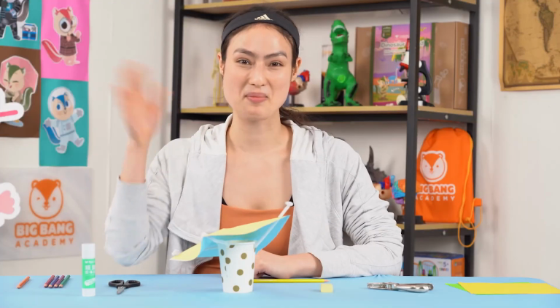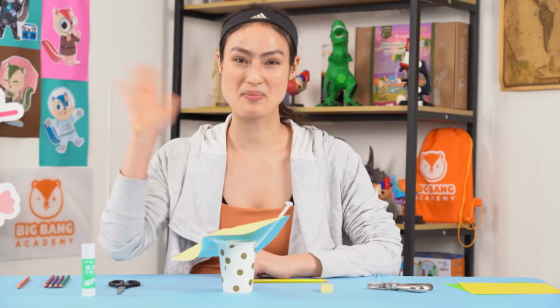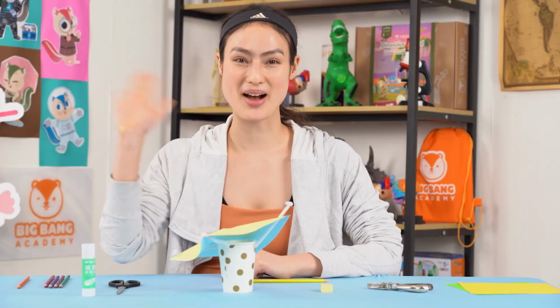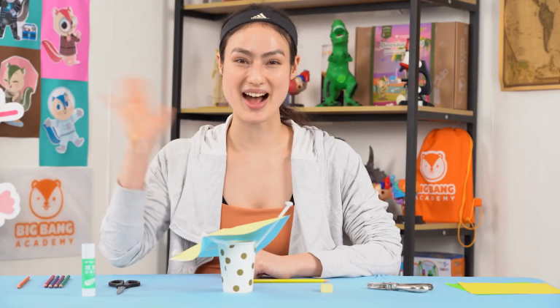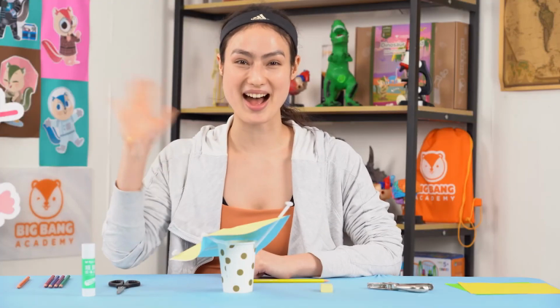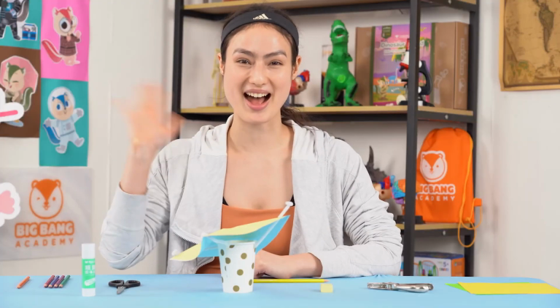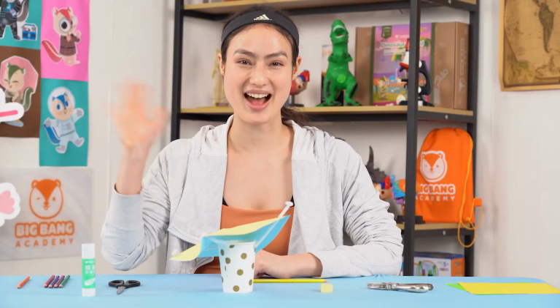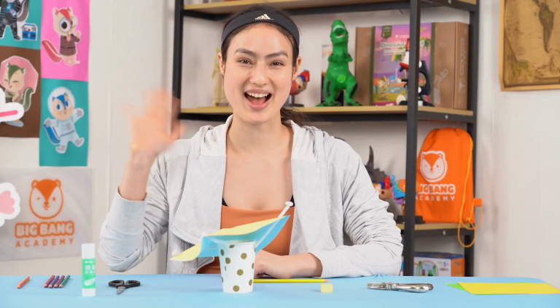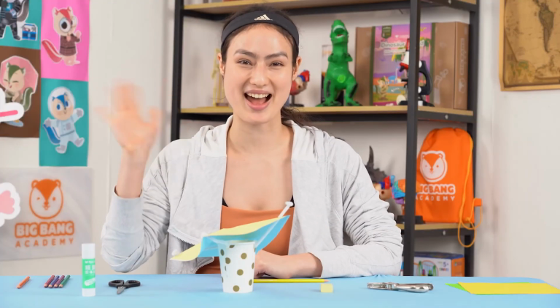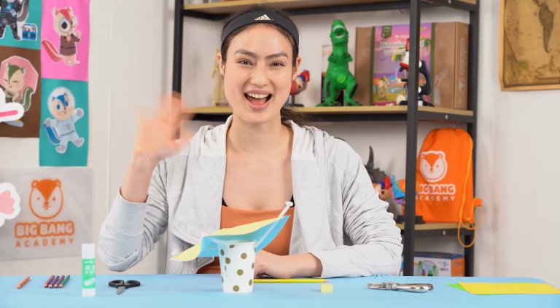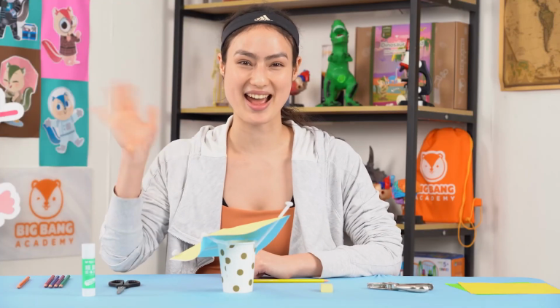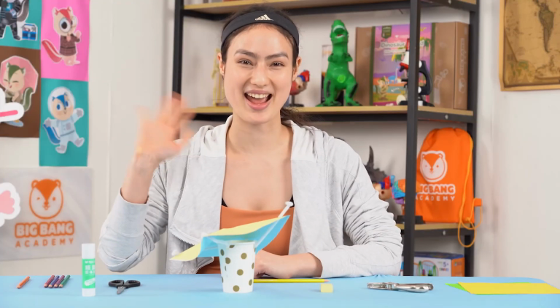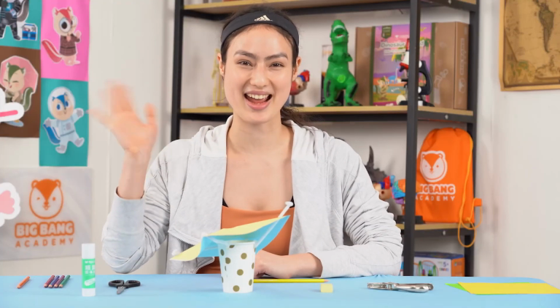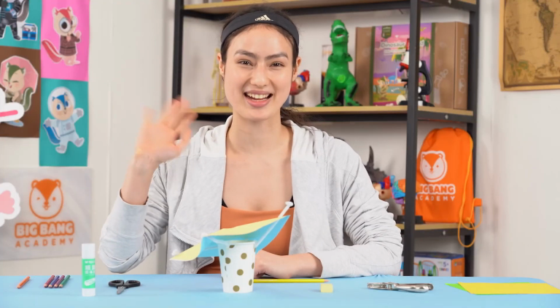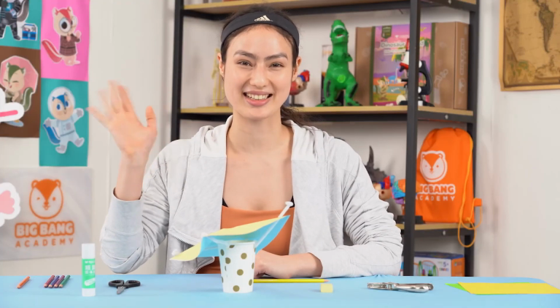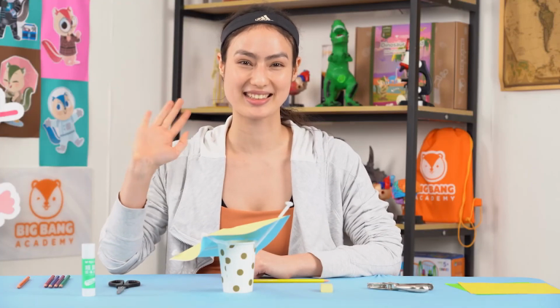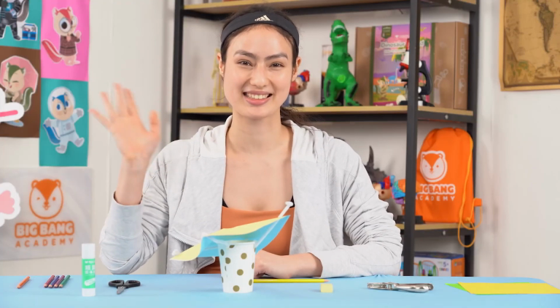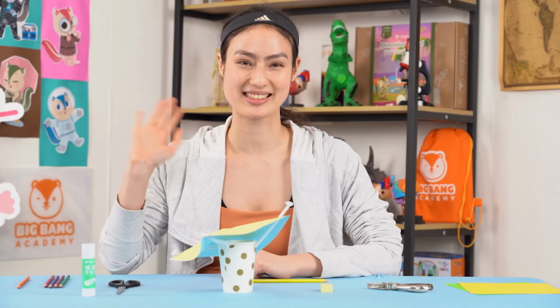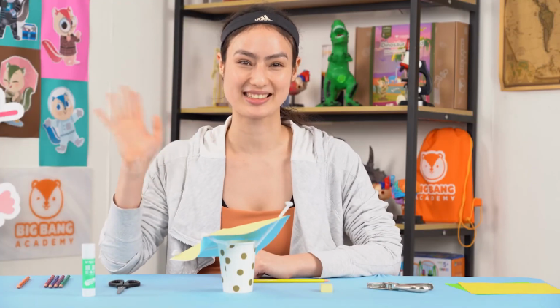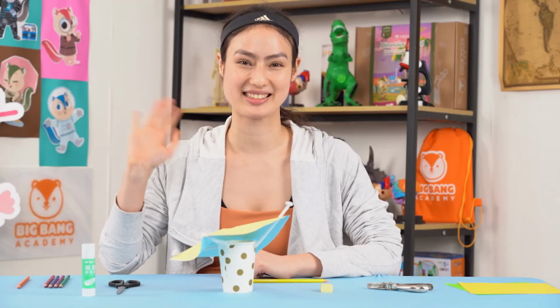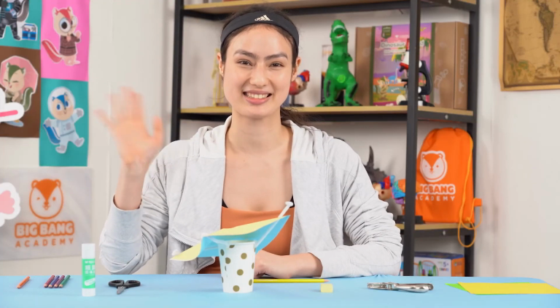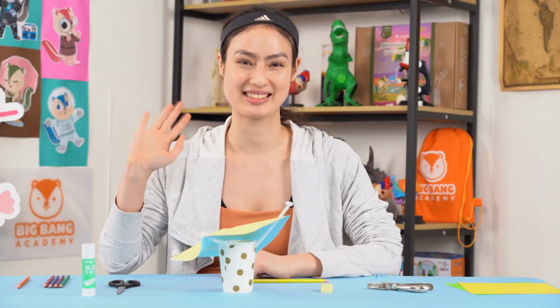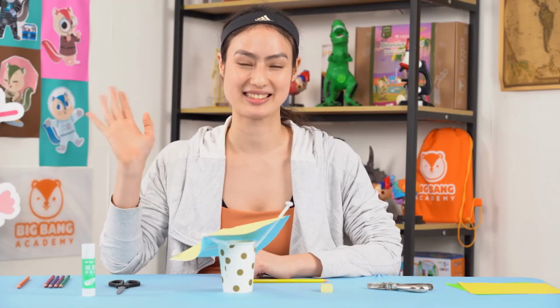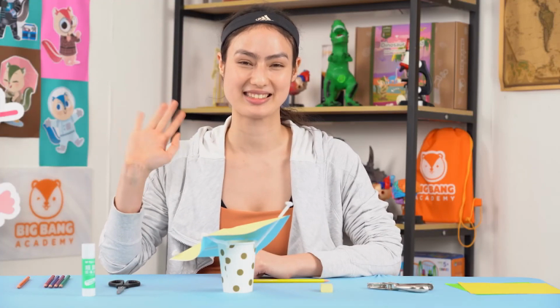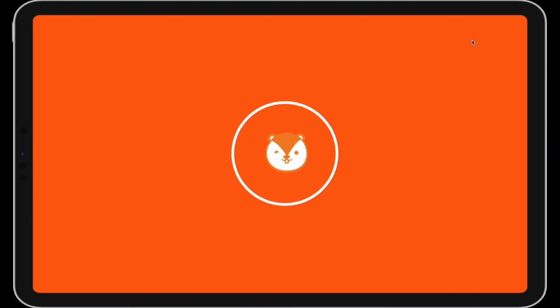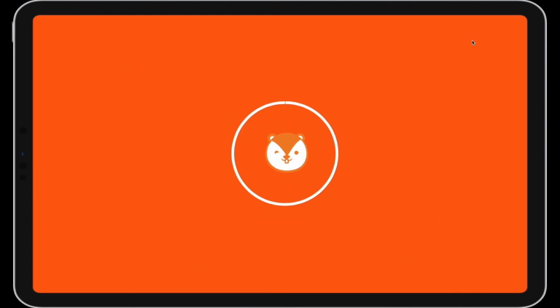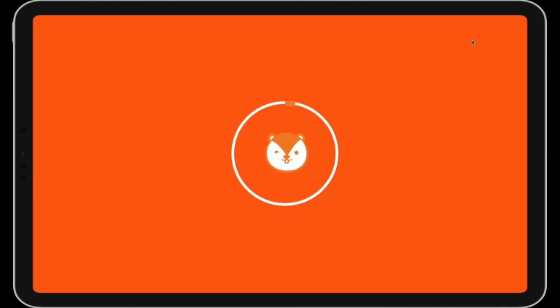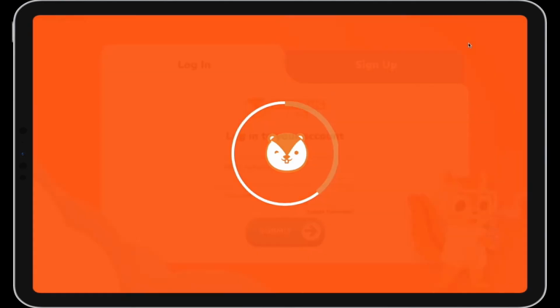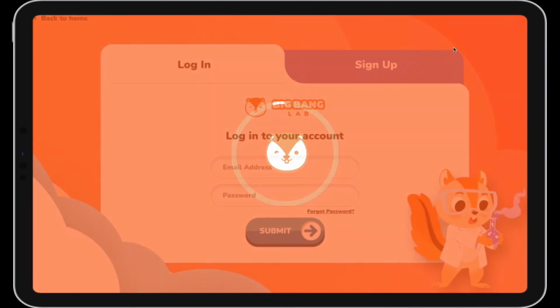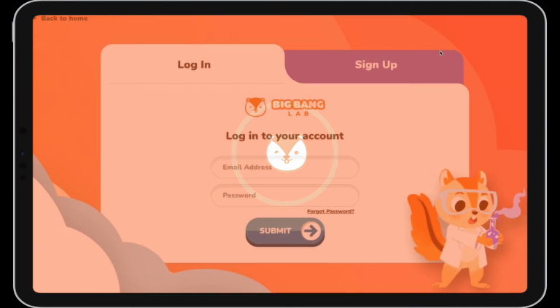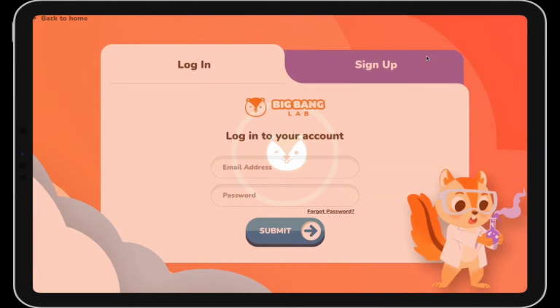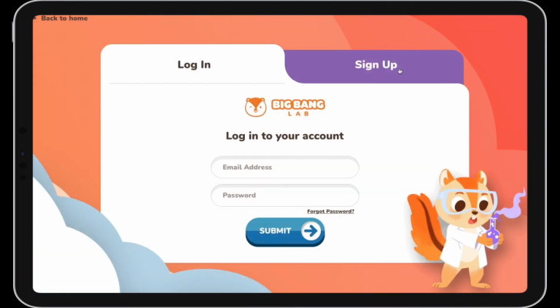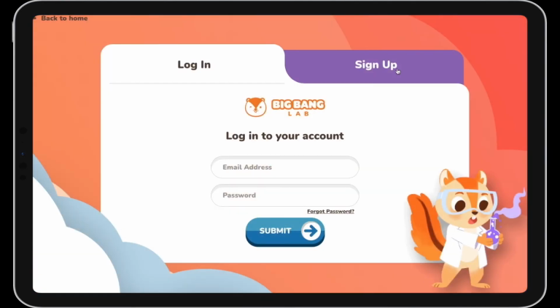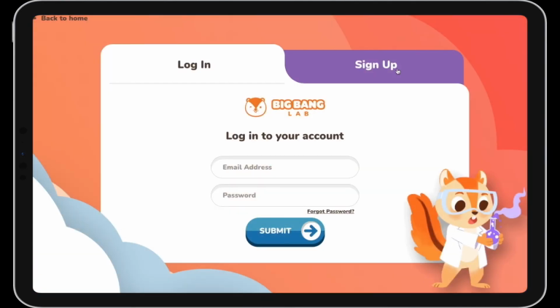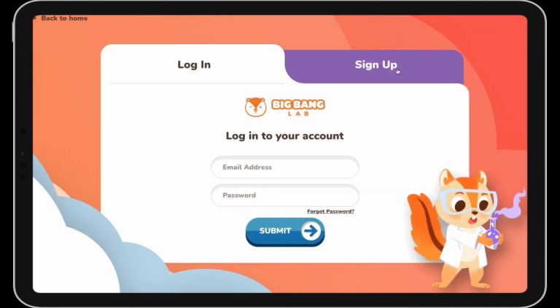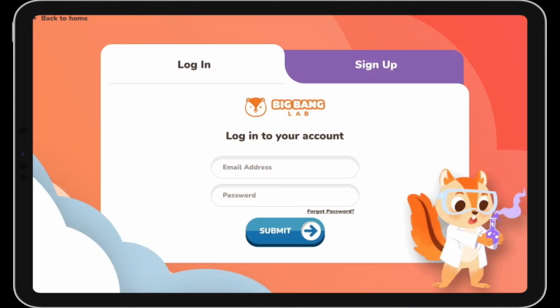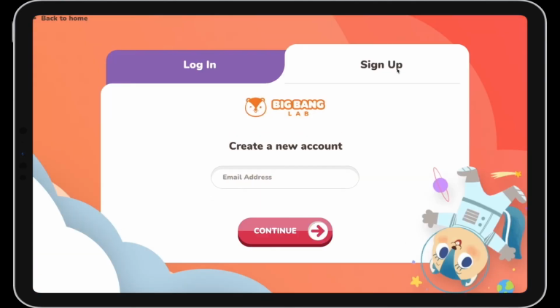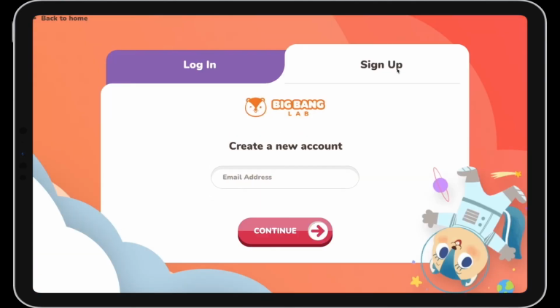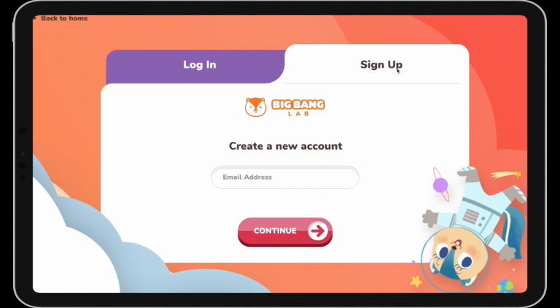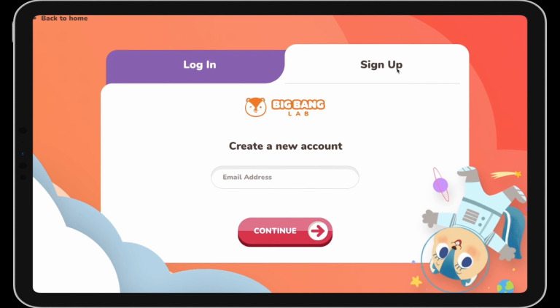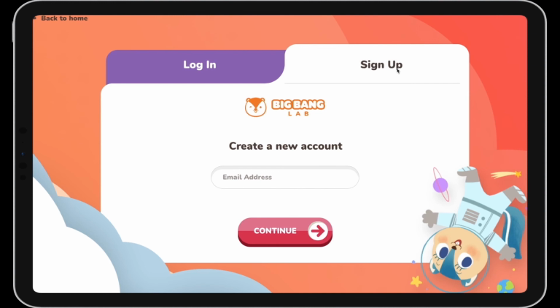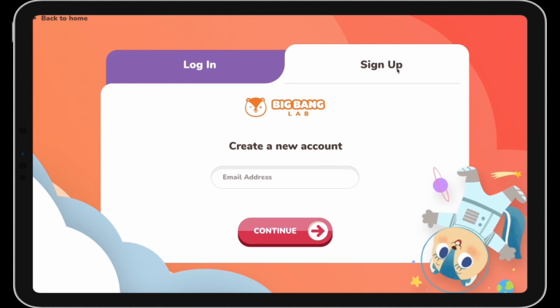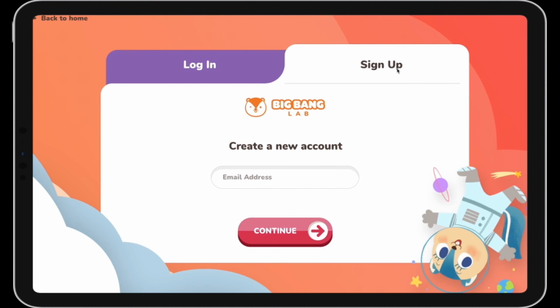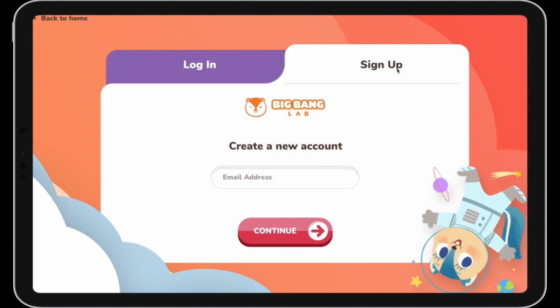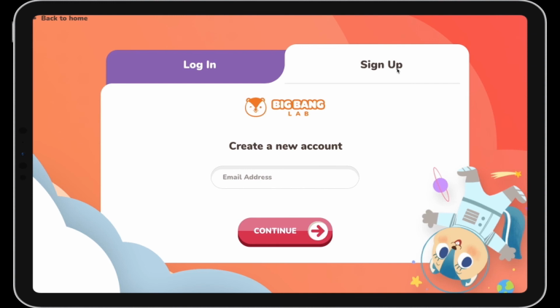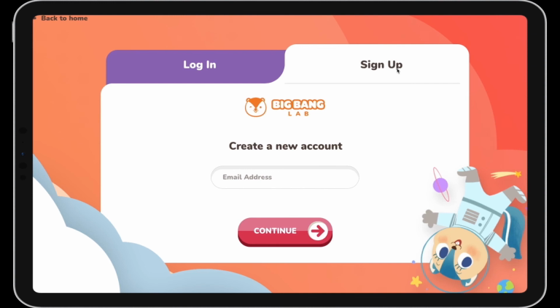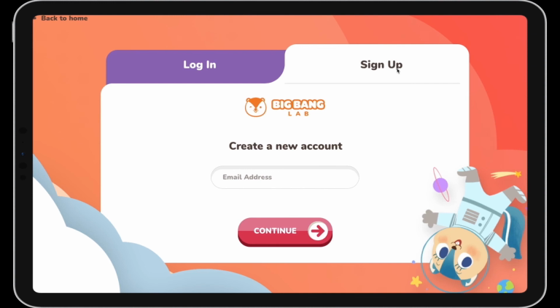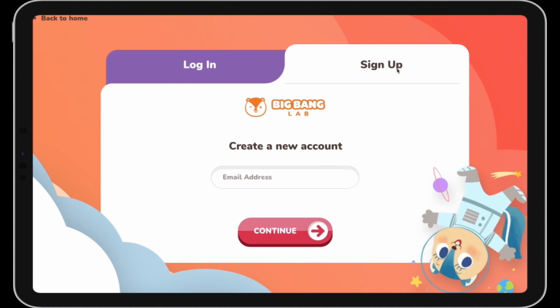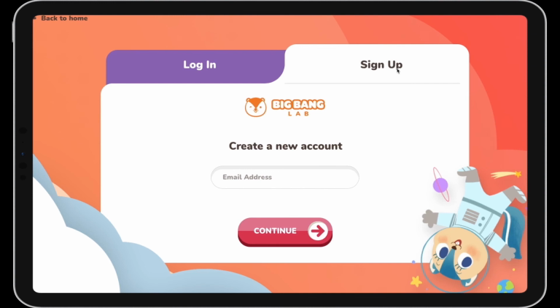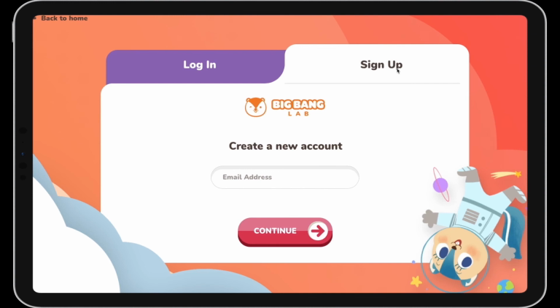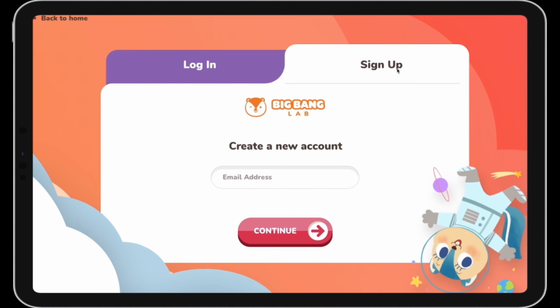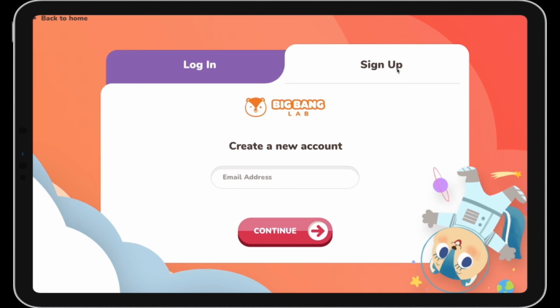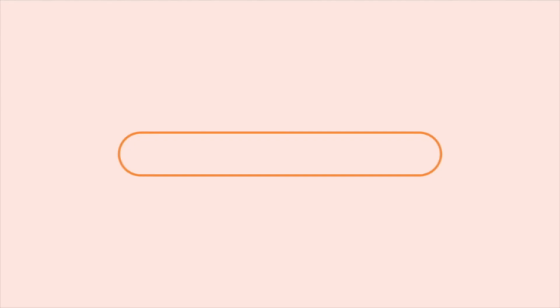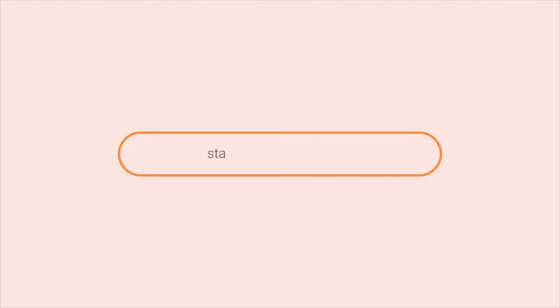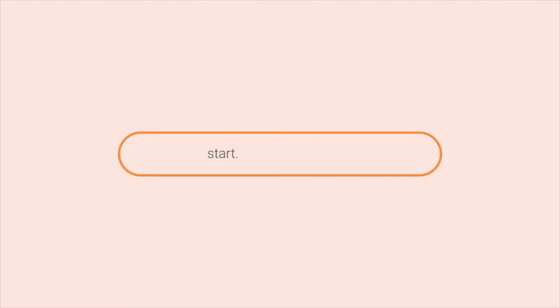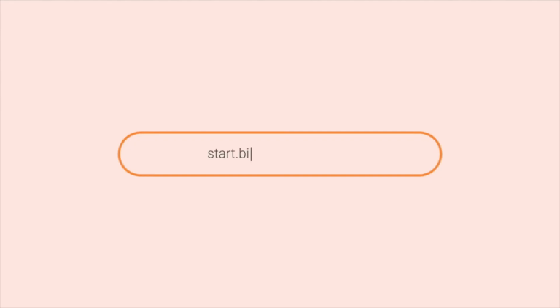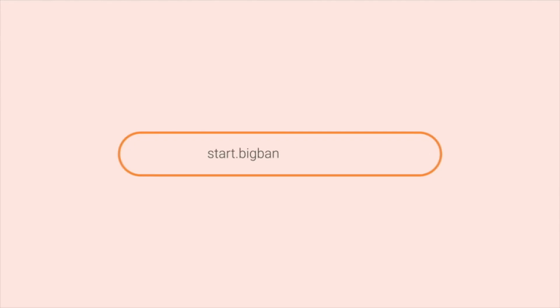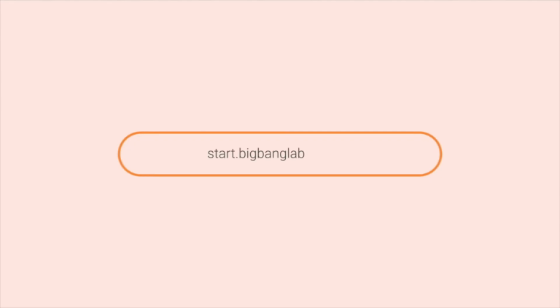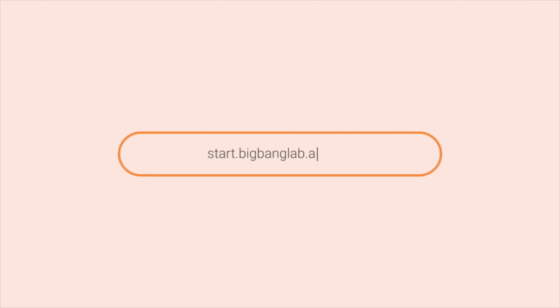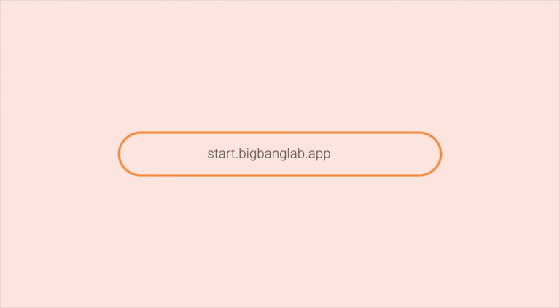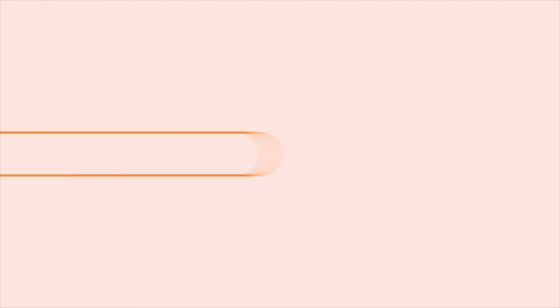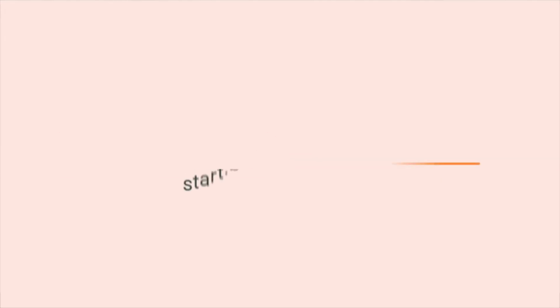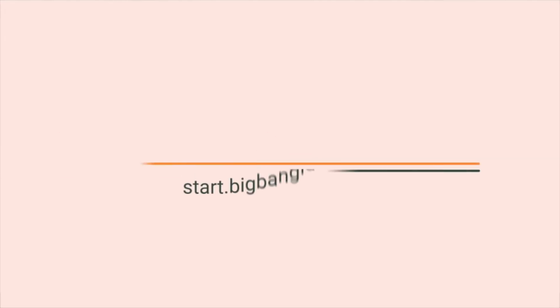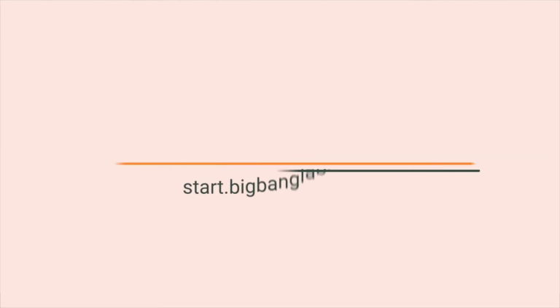Bye! Want to watch the full video? Sign up now and get started with your own free trial!